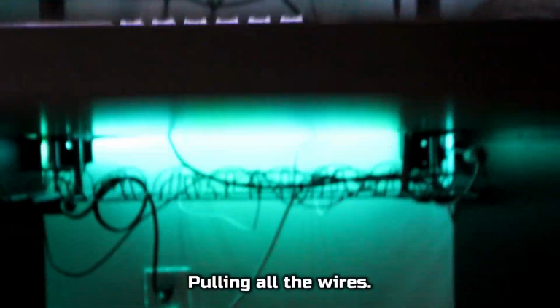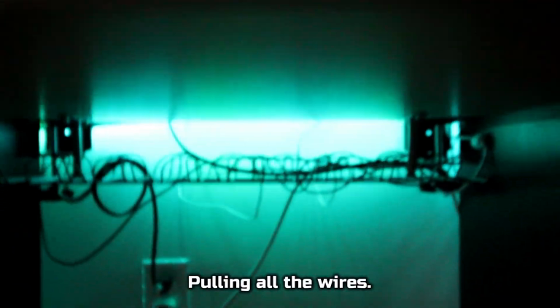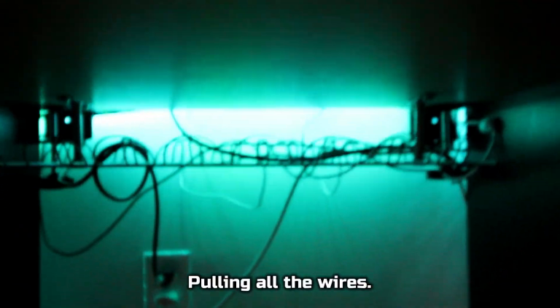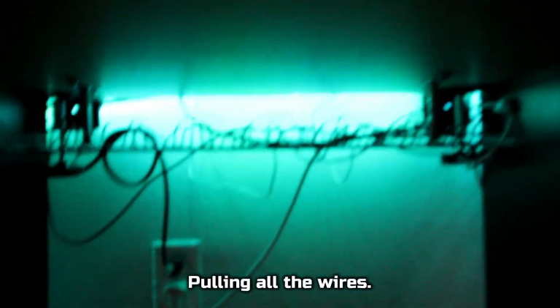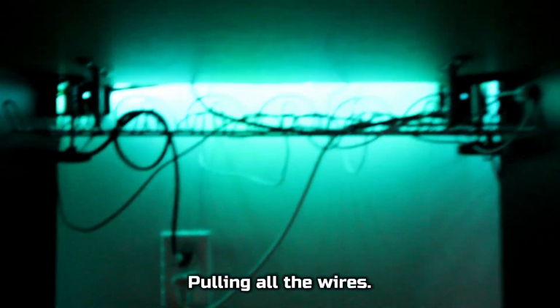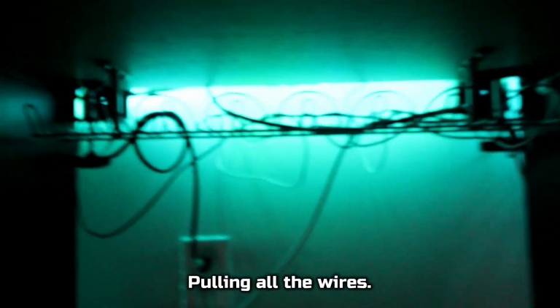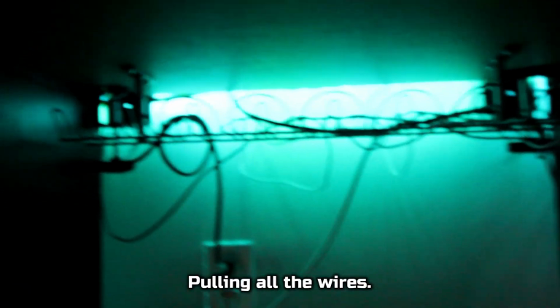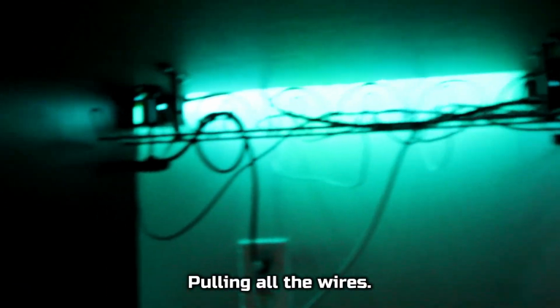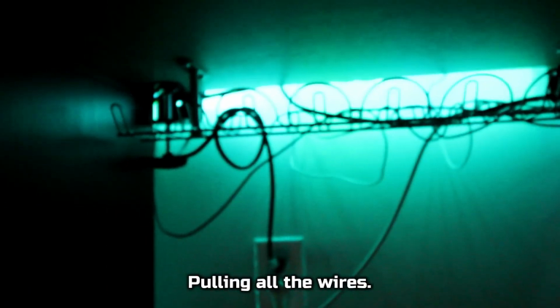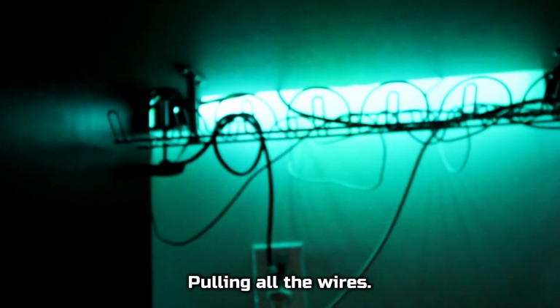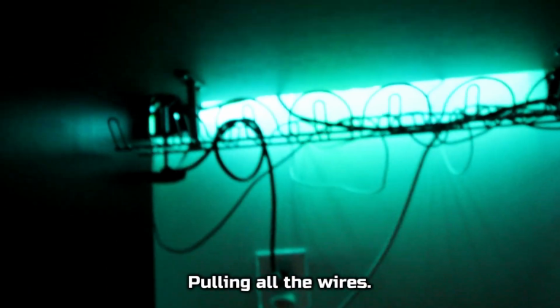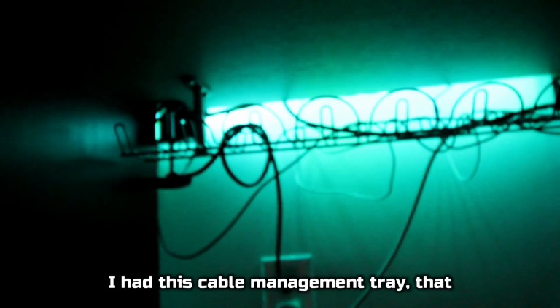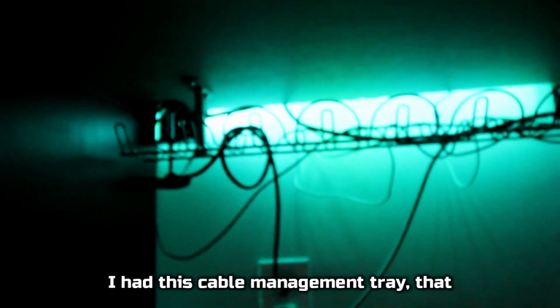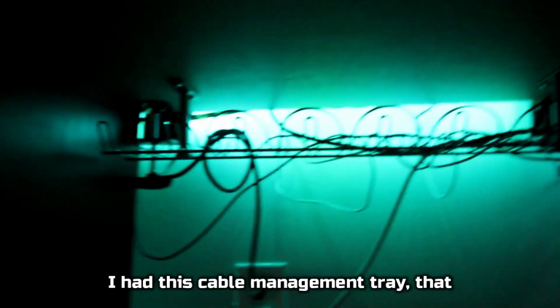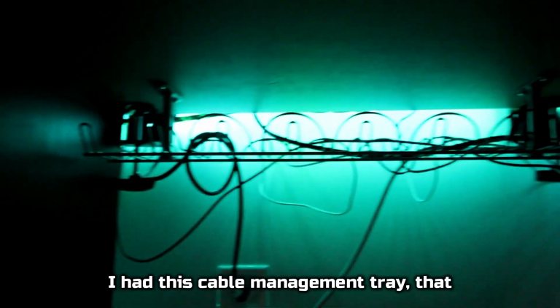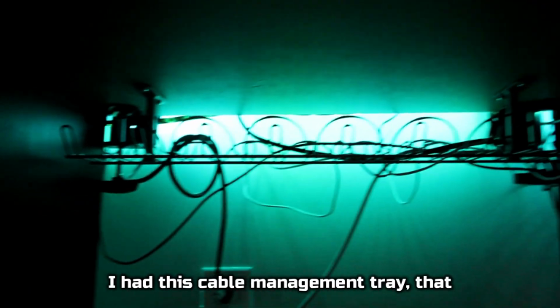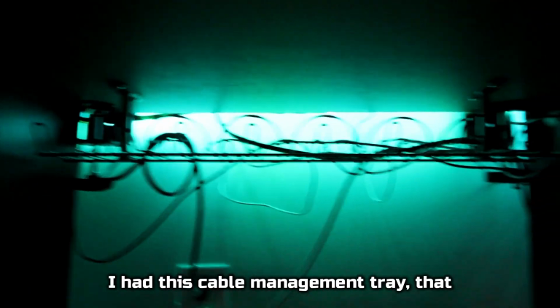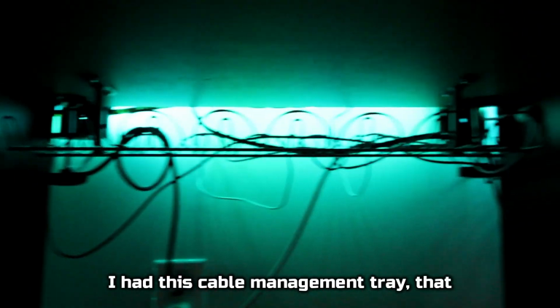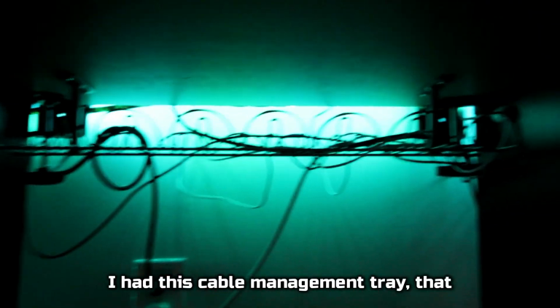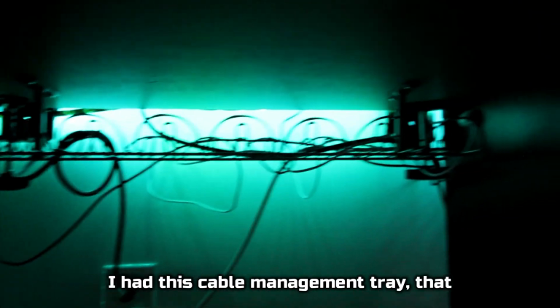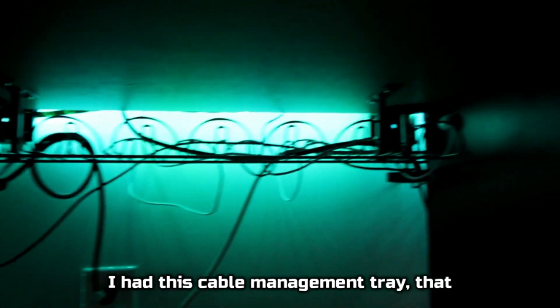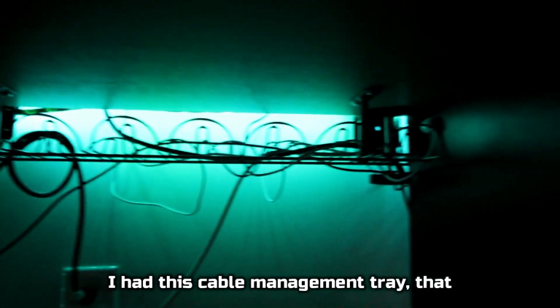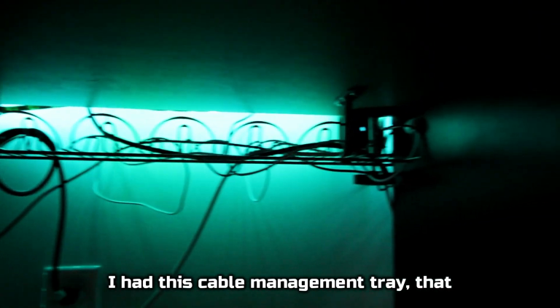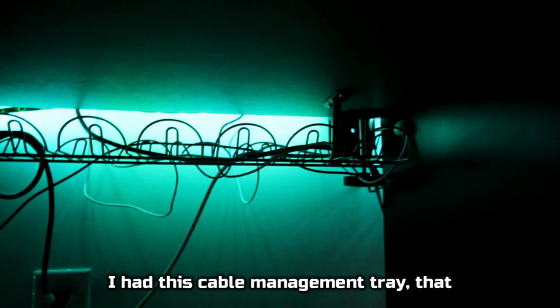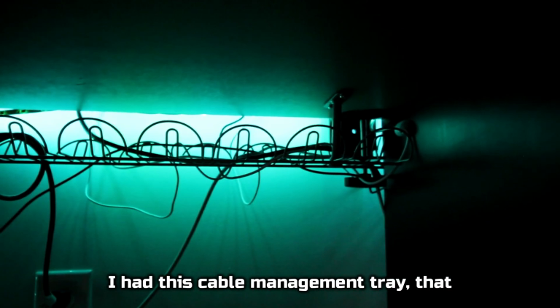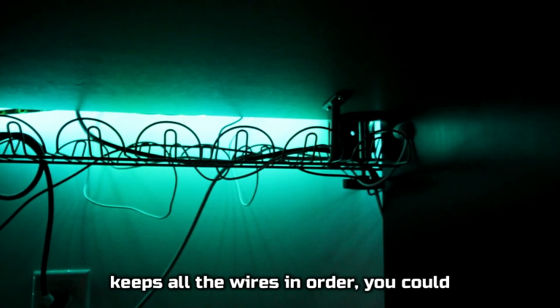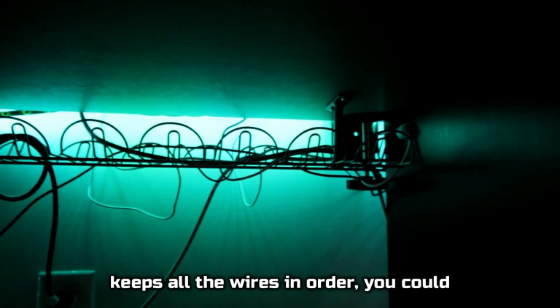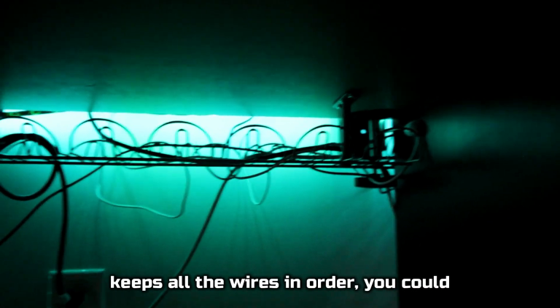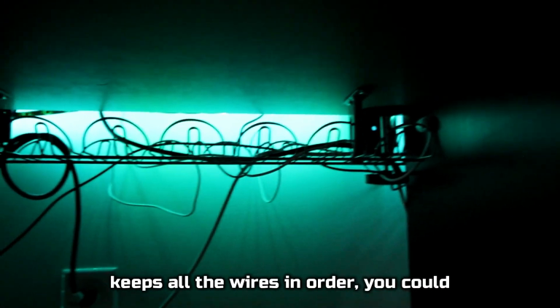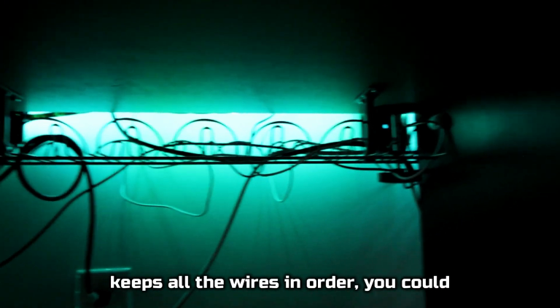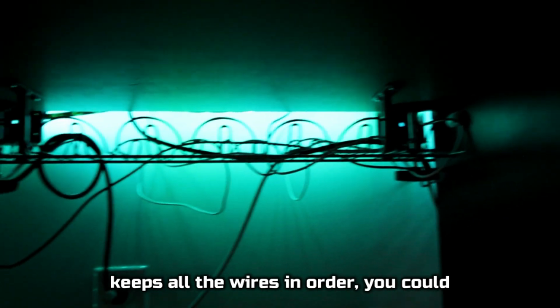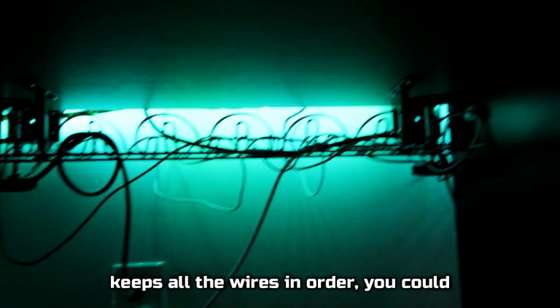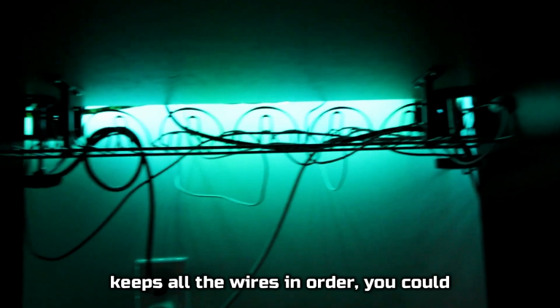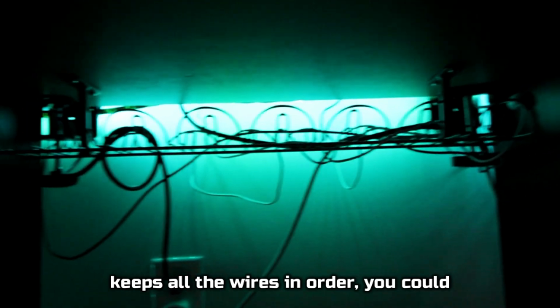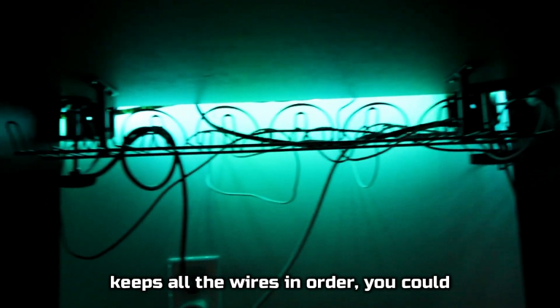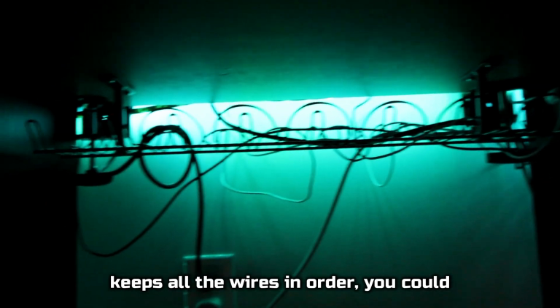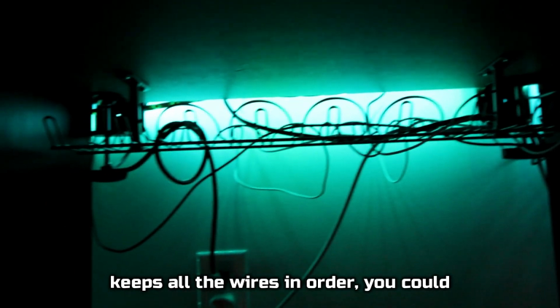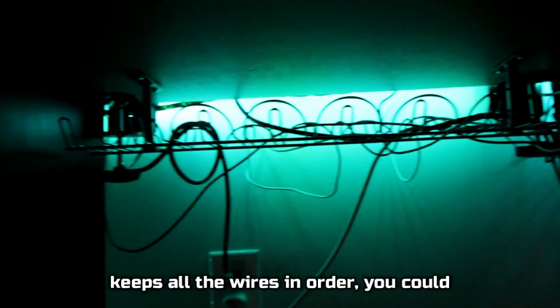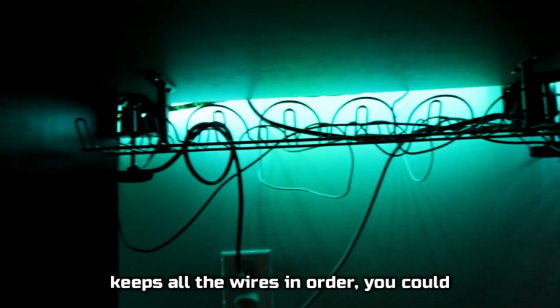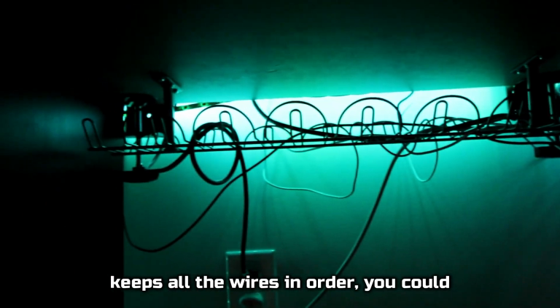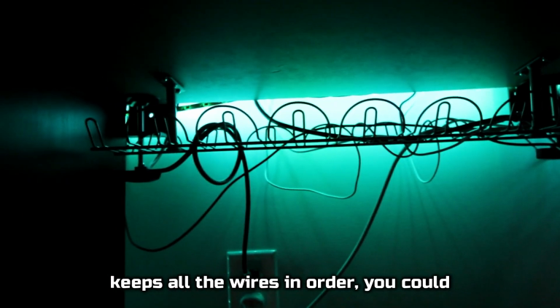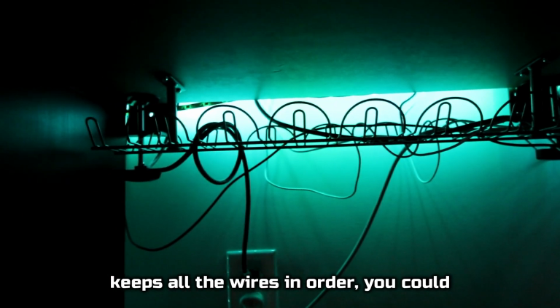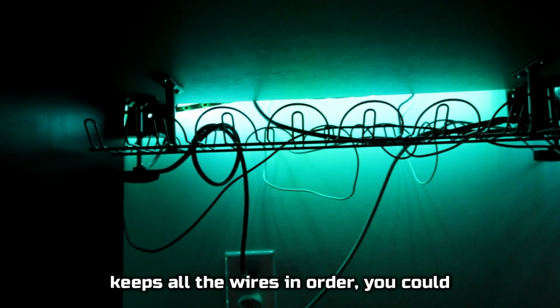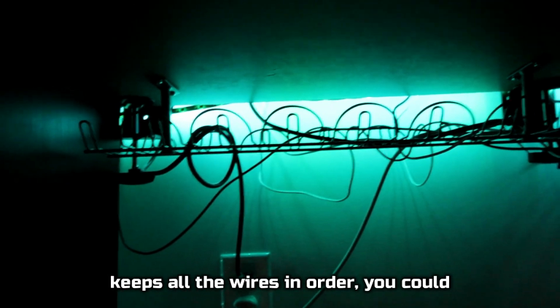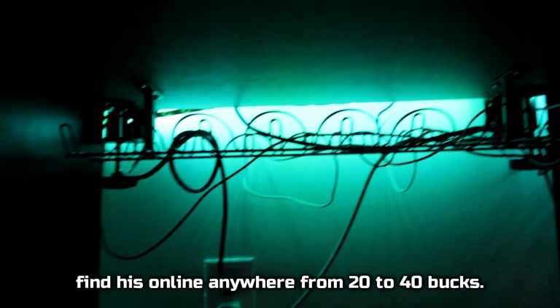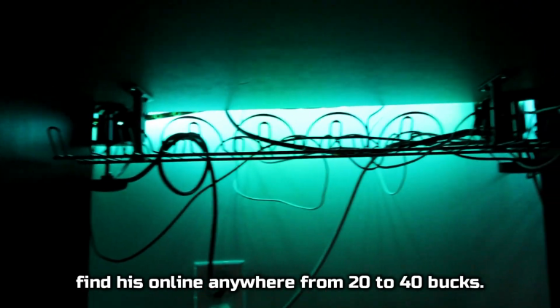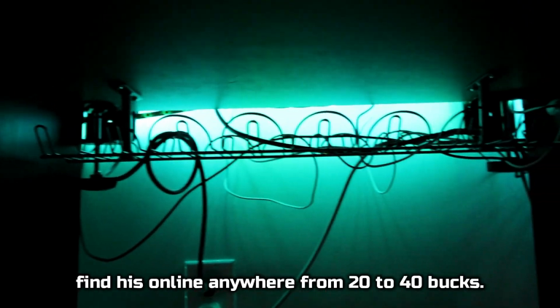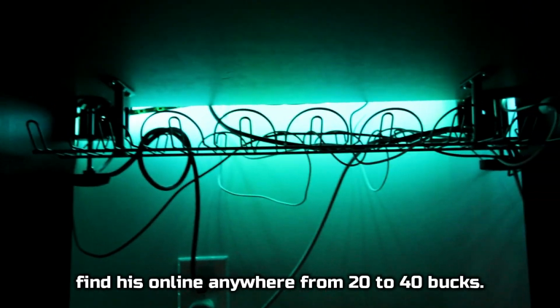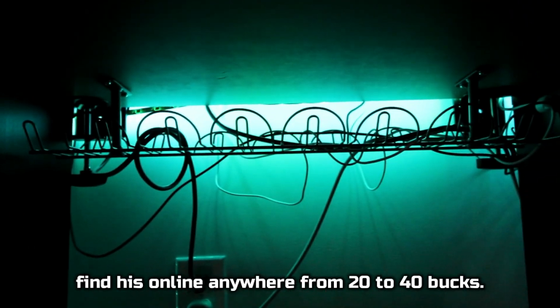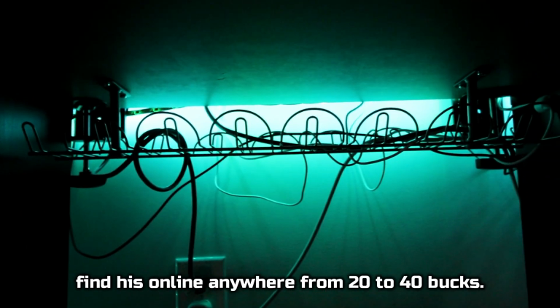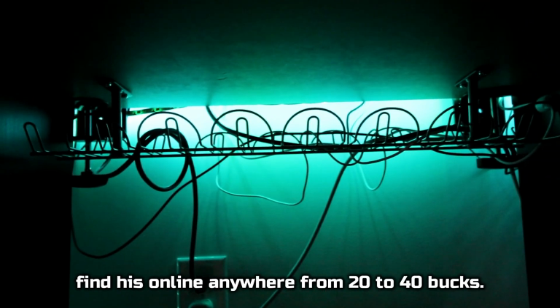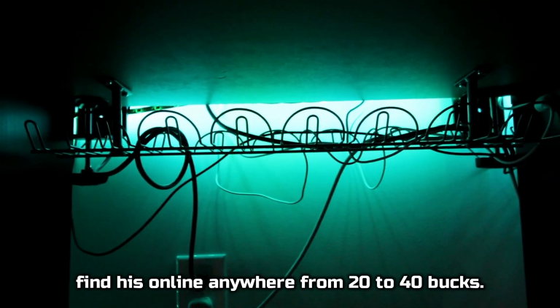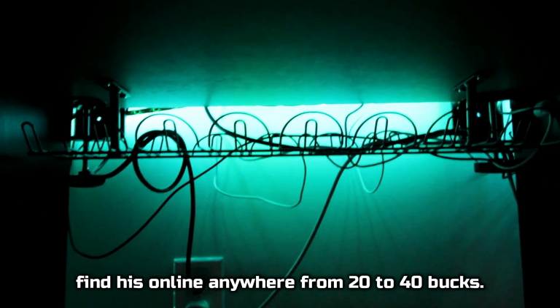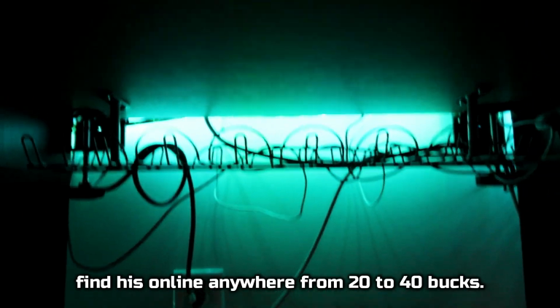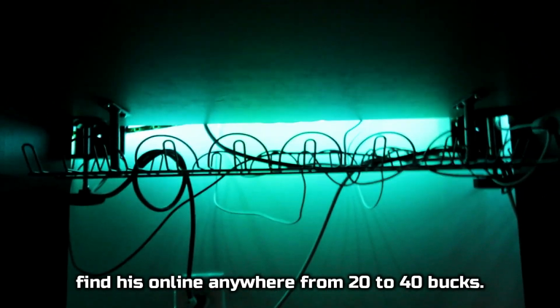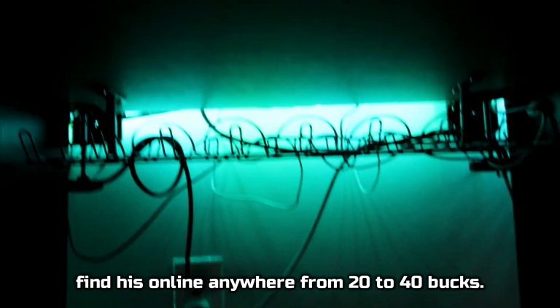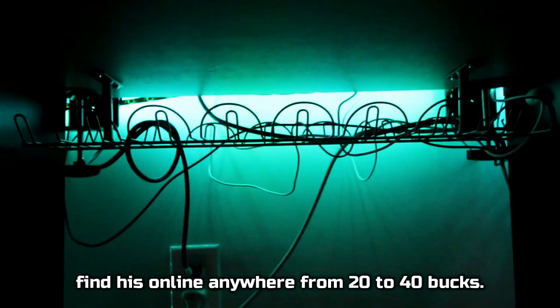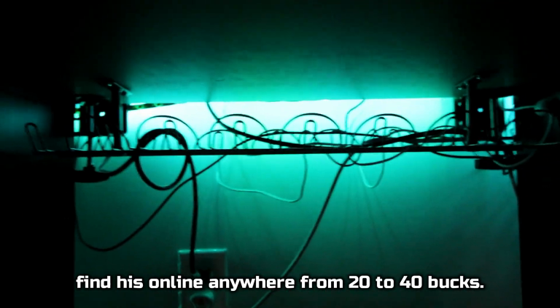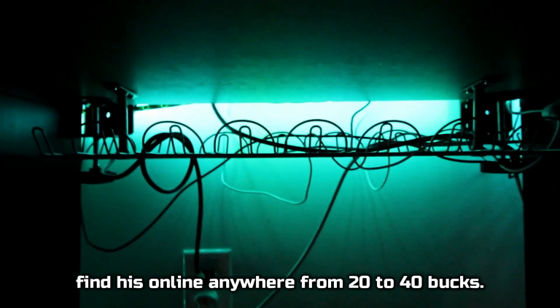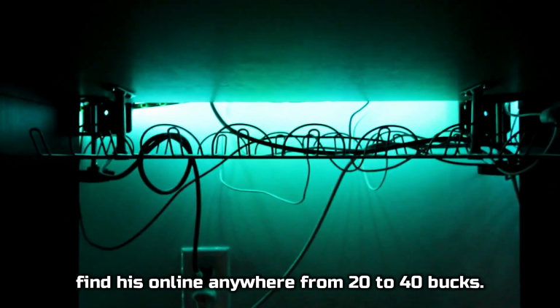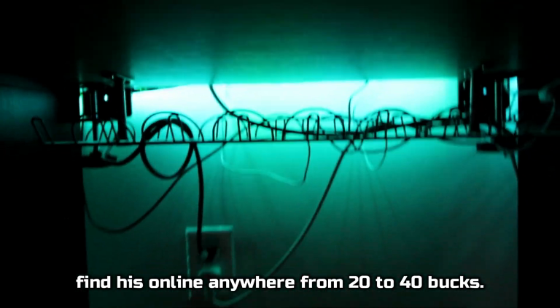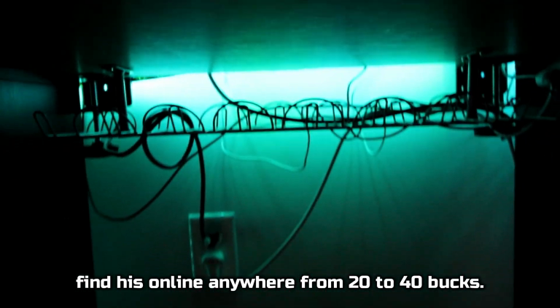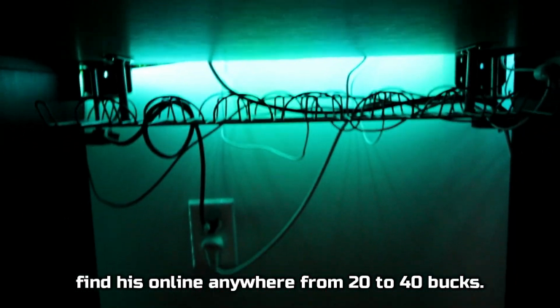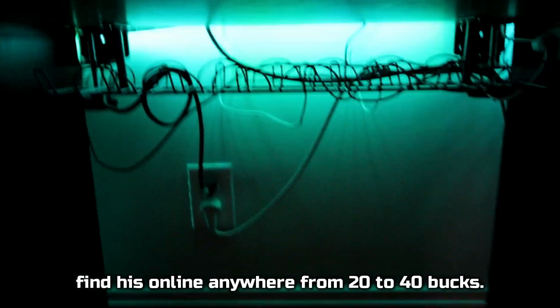Holding all the wires, I have this cable management tray that keeps all the wires in order. You can find these online at anywhere from $20 to $40.